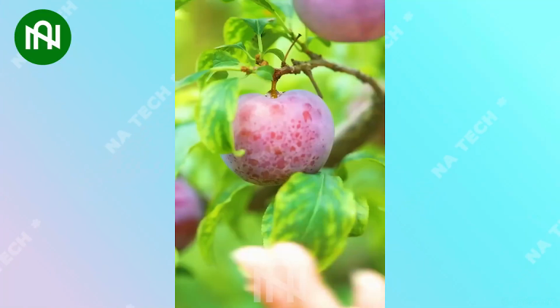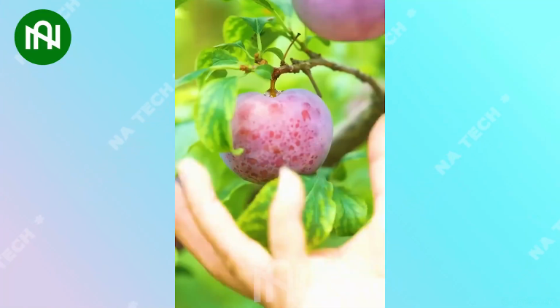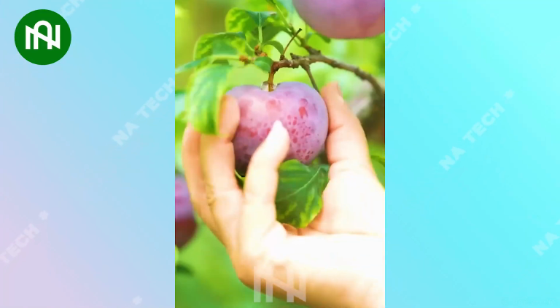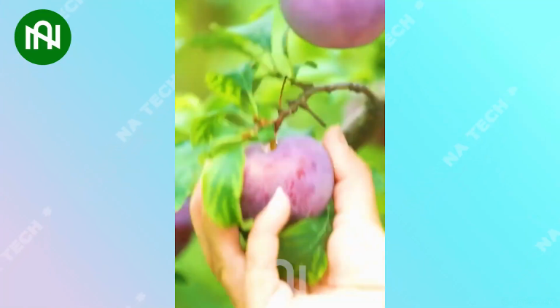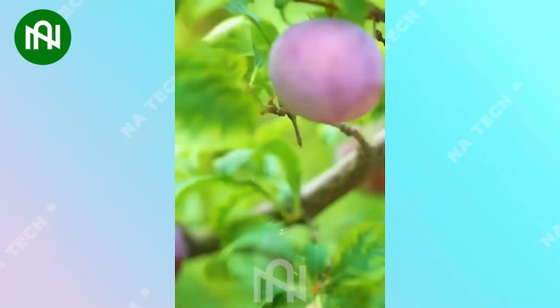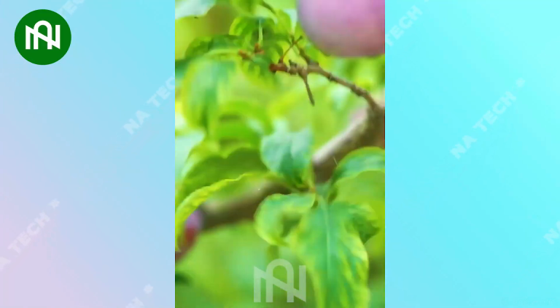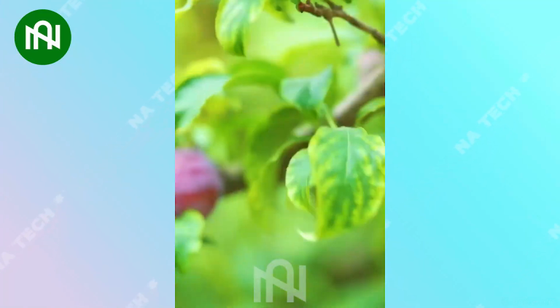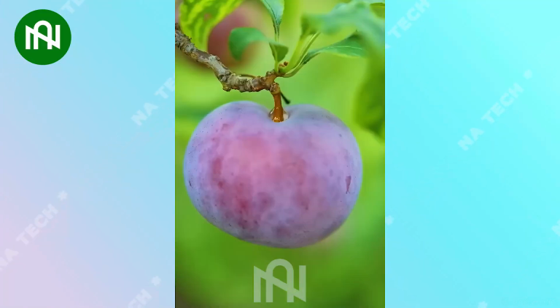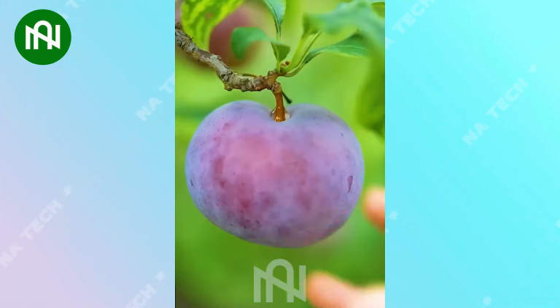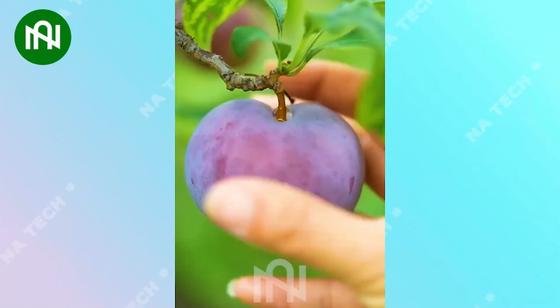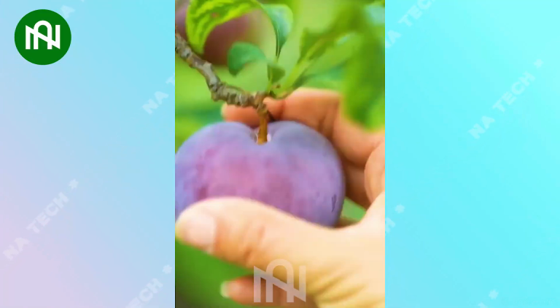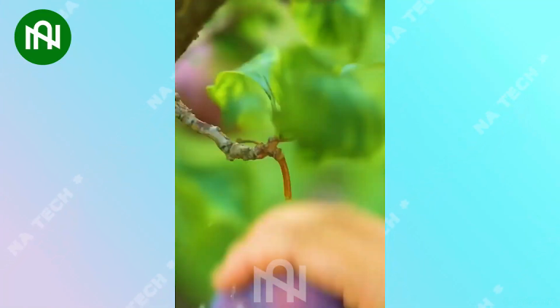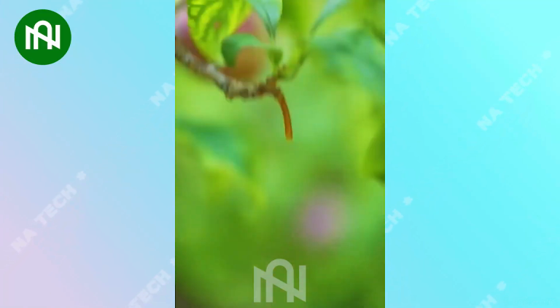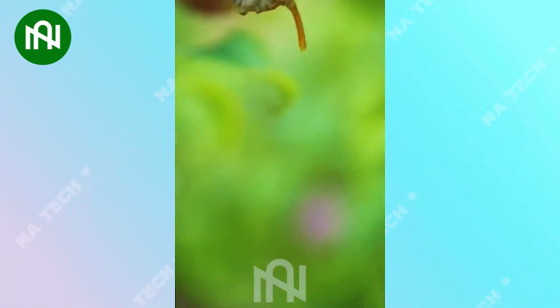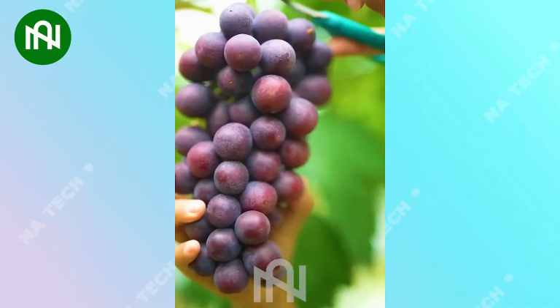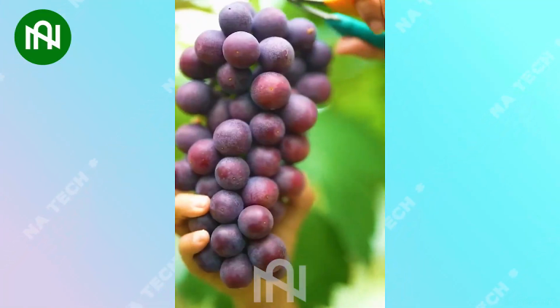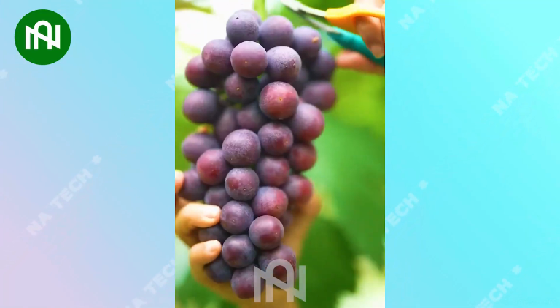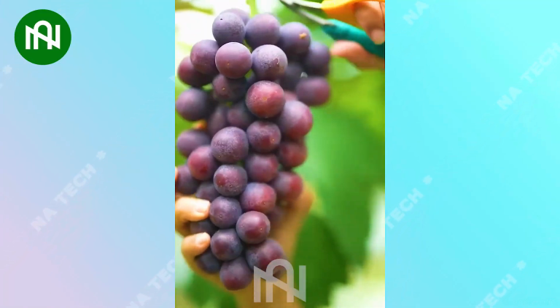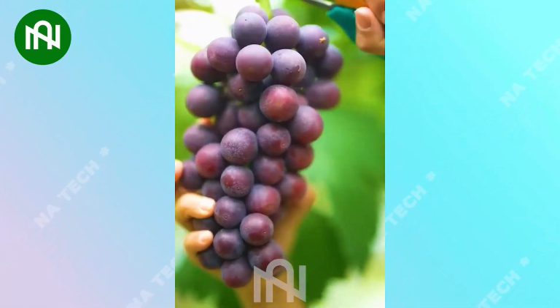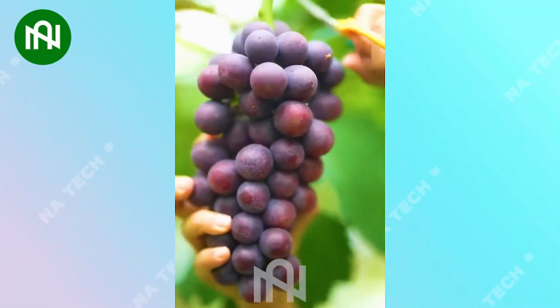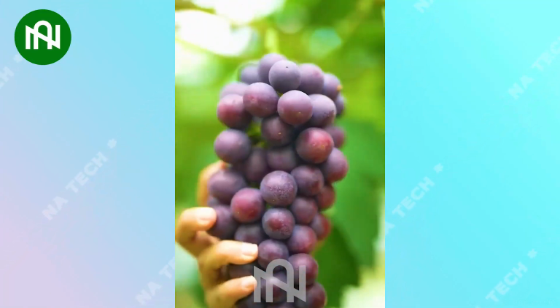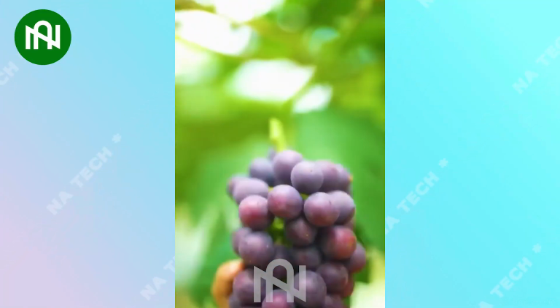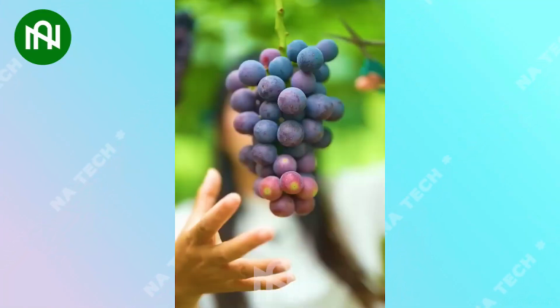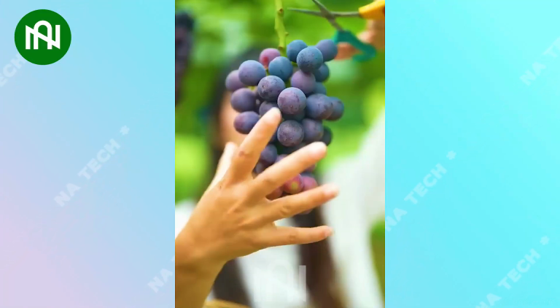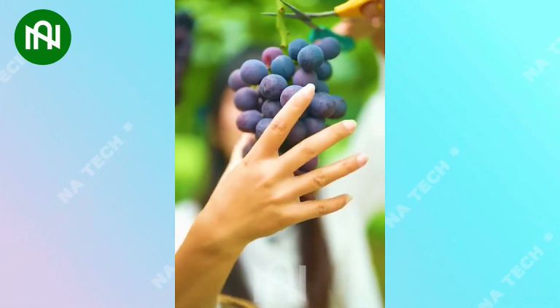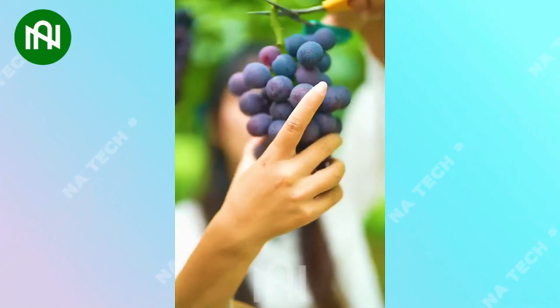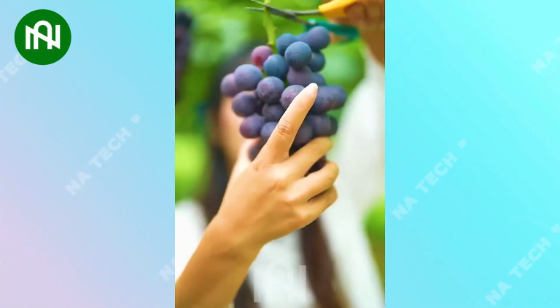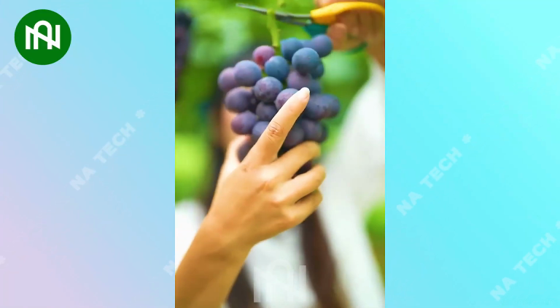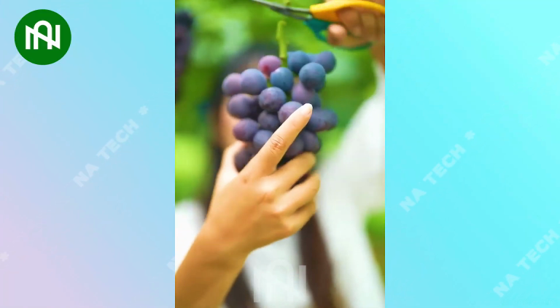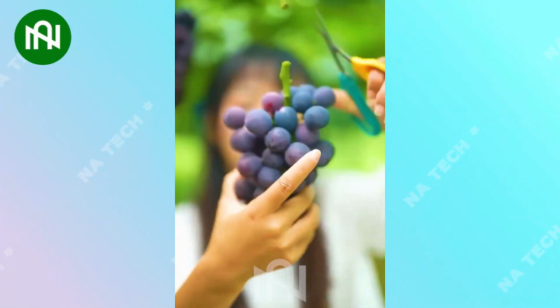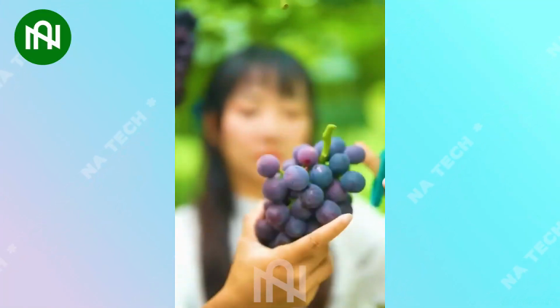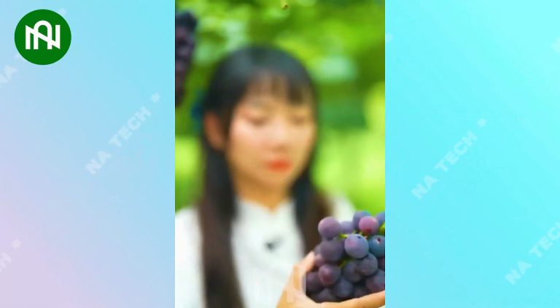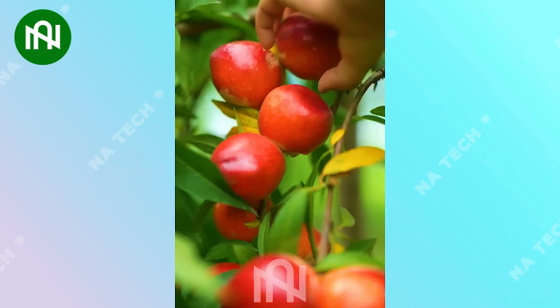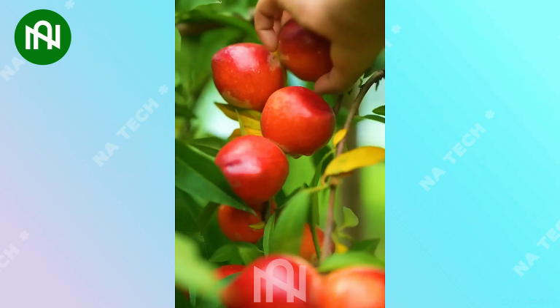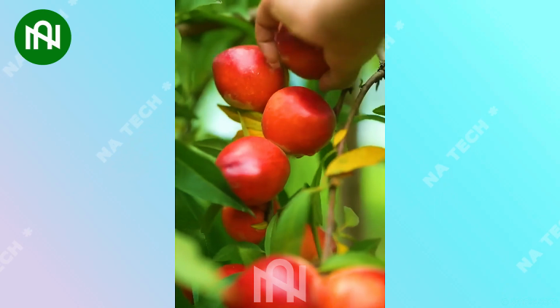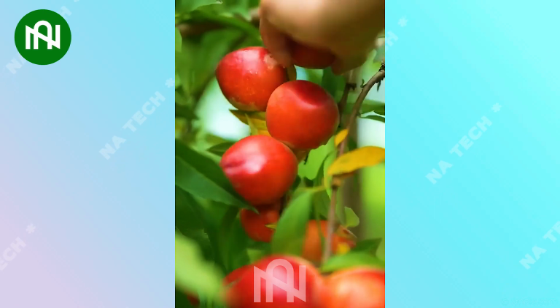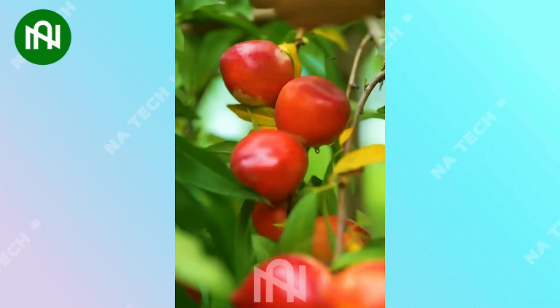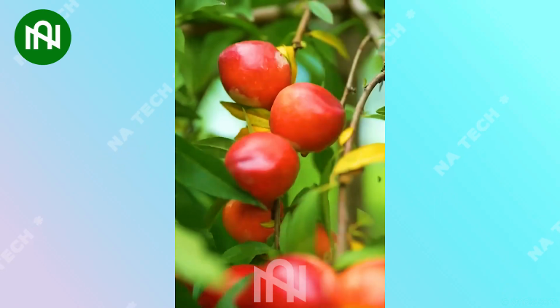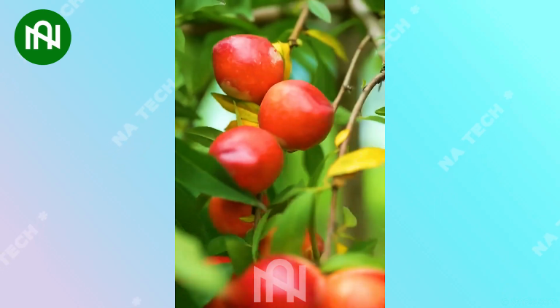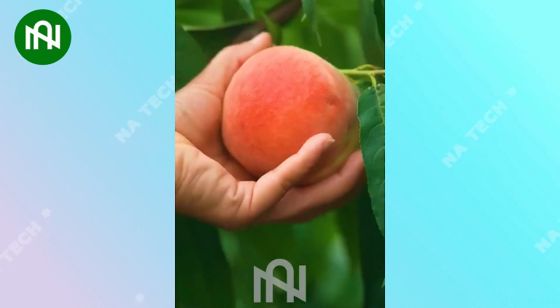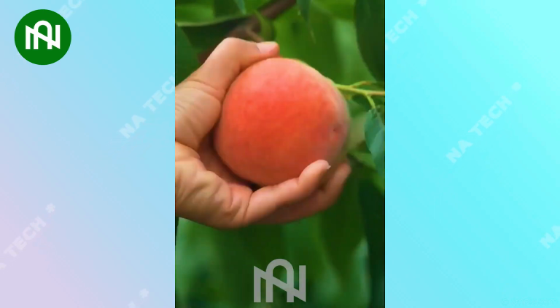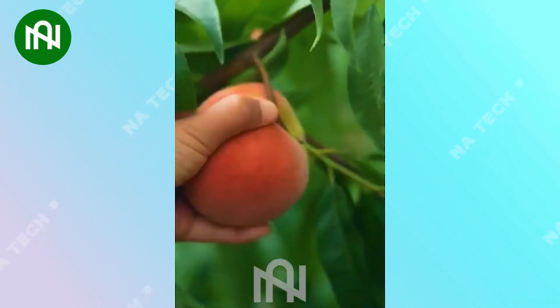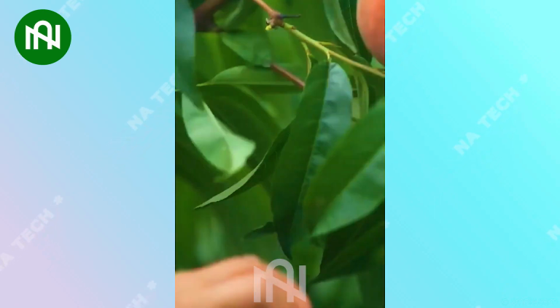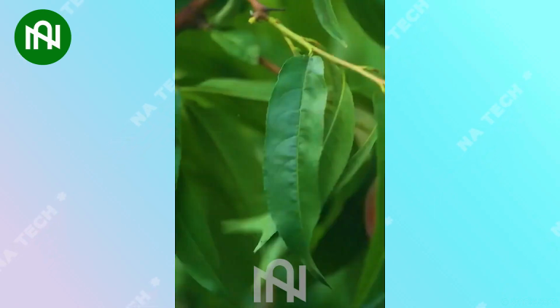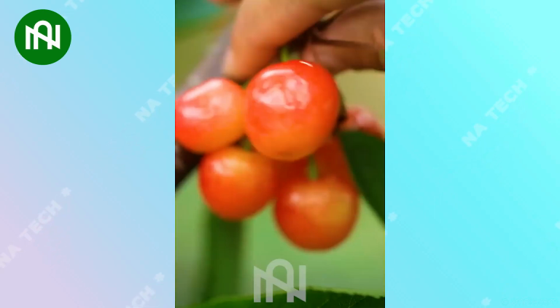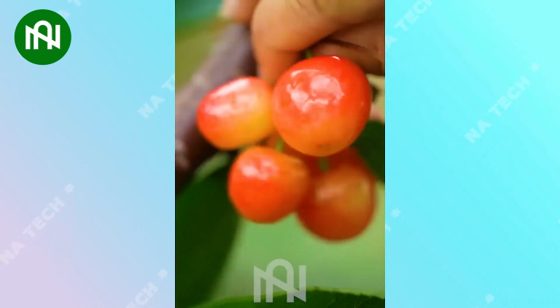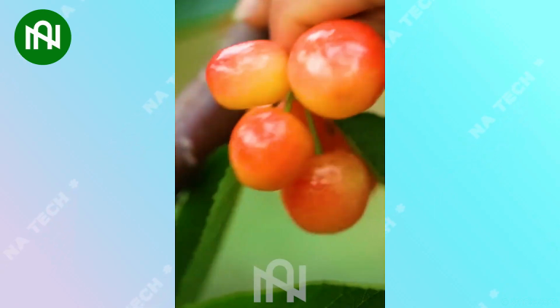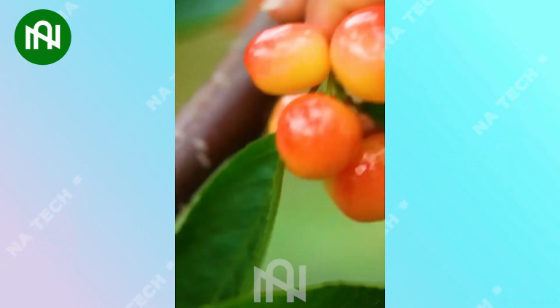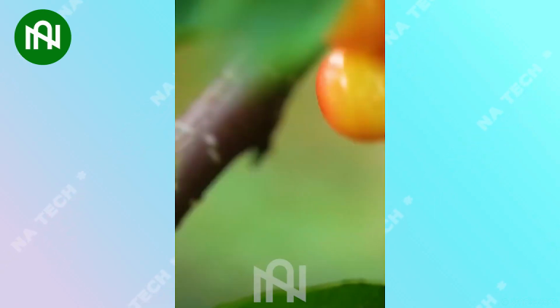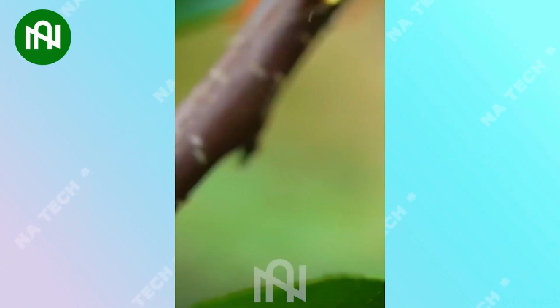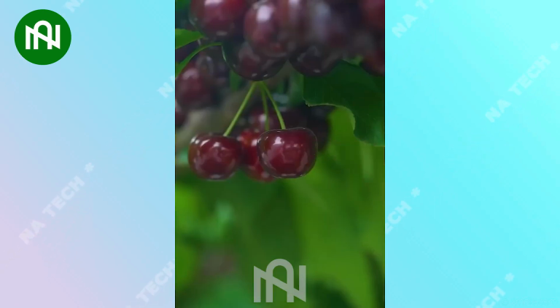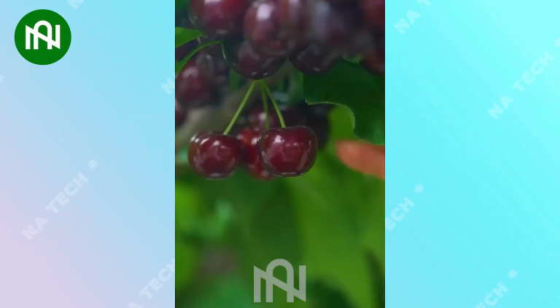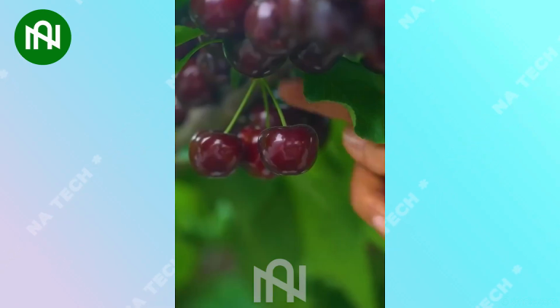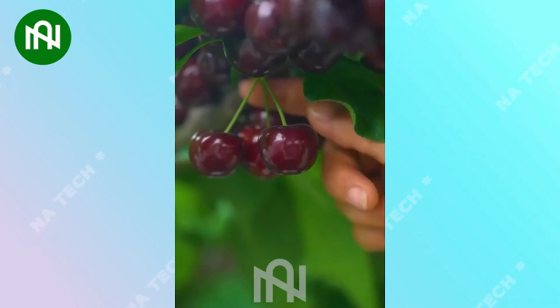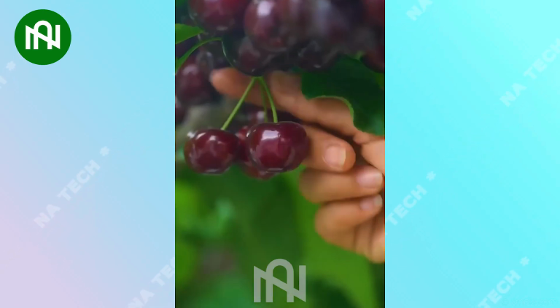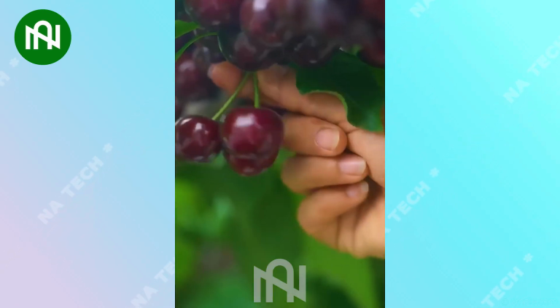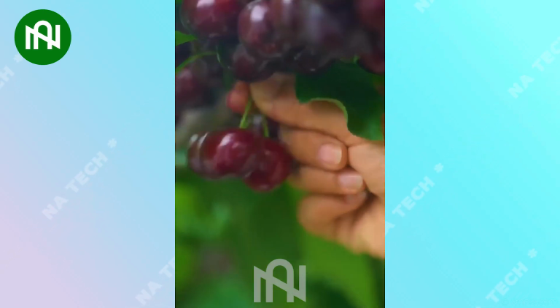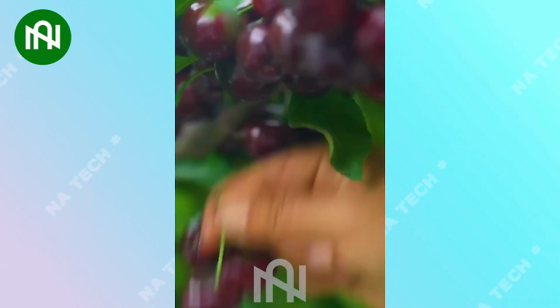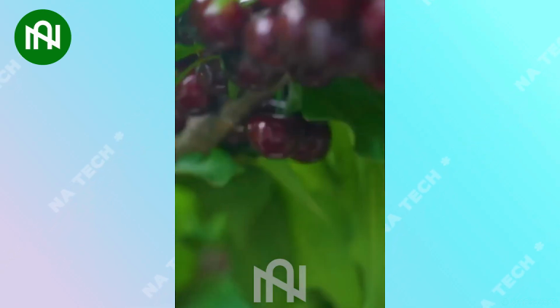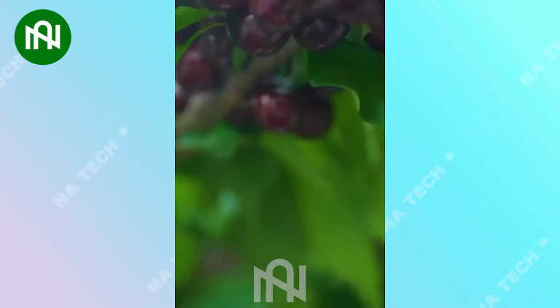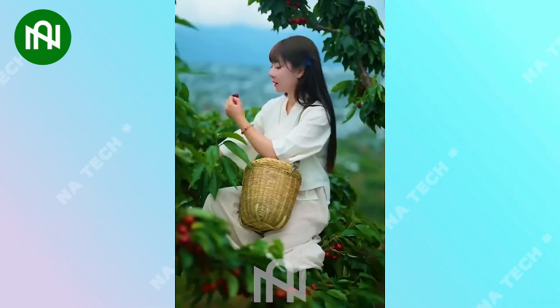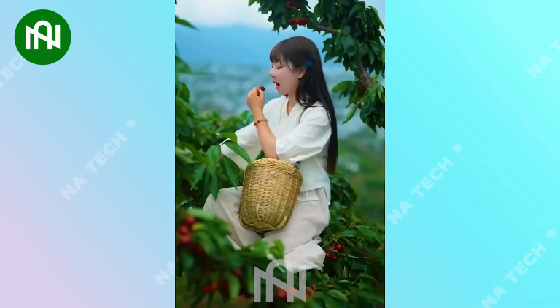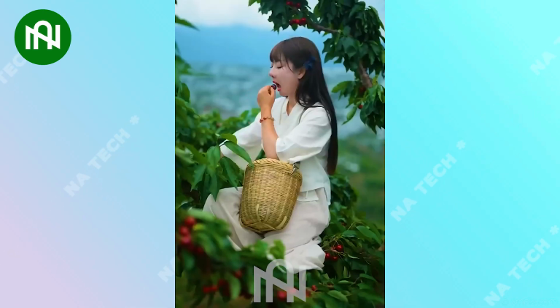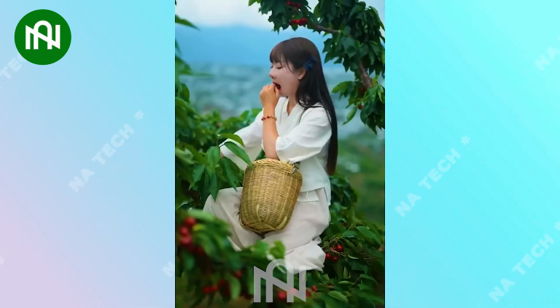I wish I could immerse myself in this peaceful scenery. Harvesting various fruits in my garden is truly a wonderful experience.